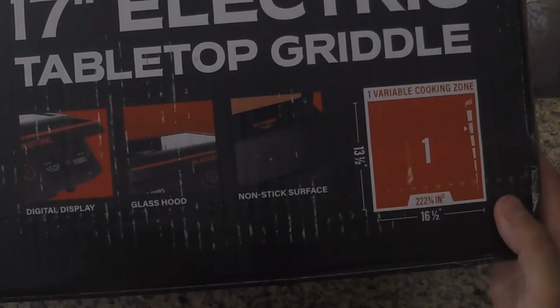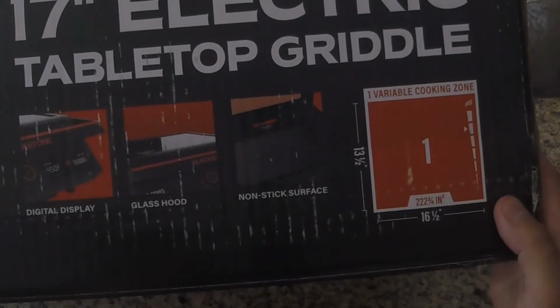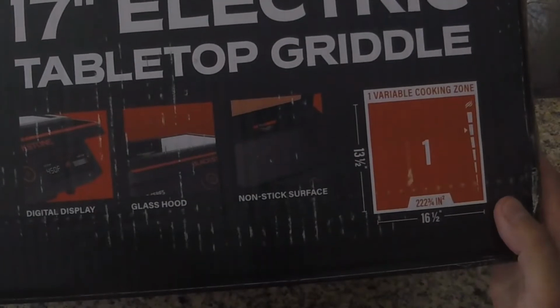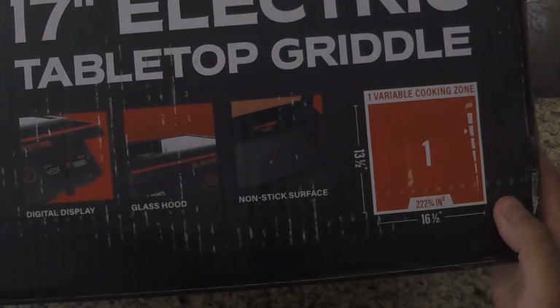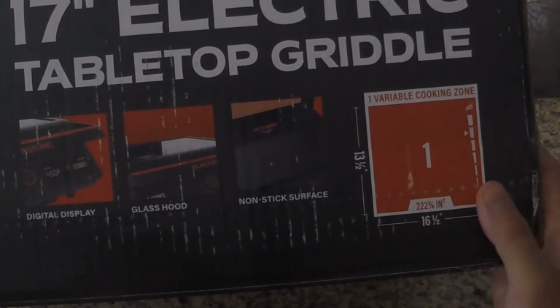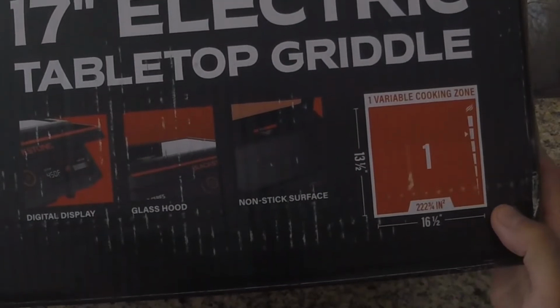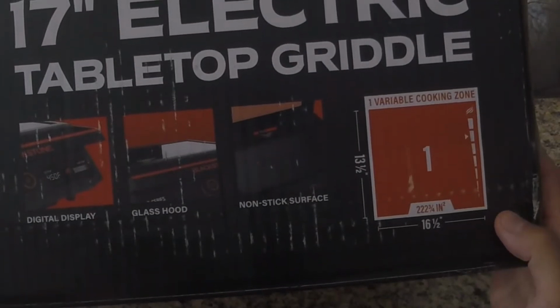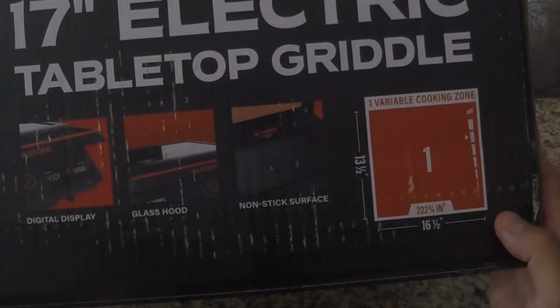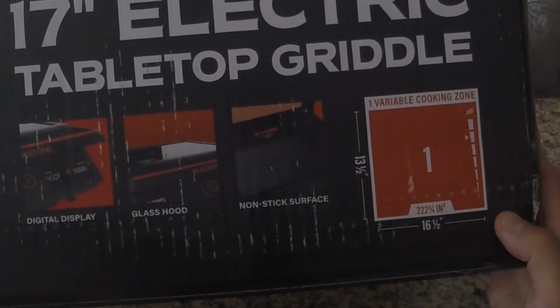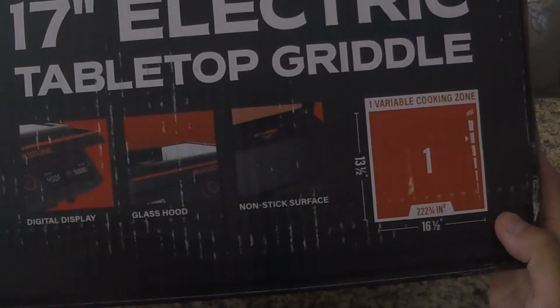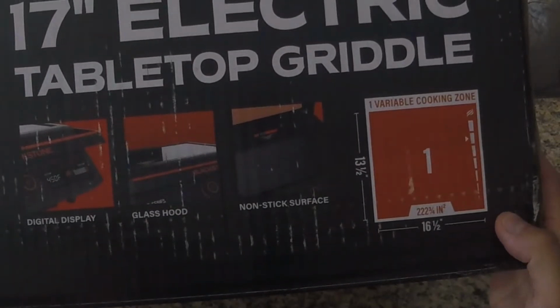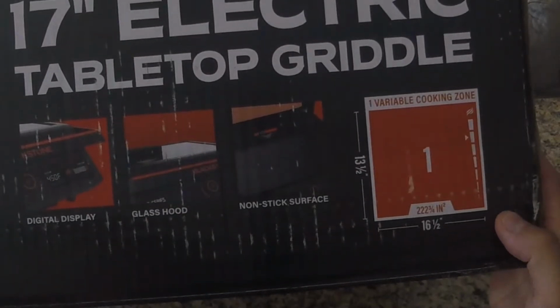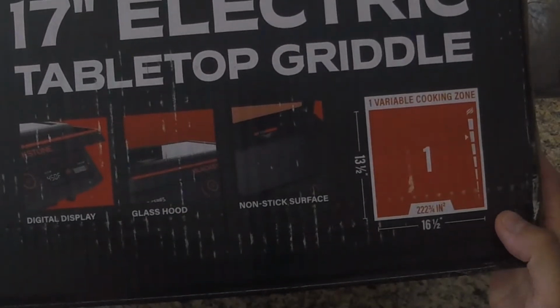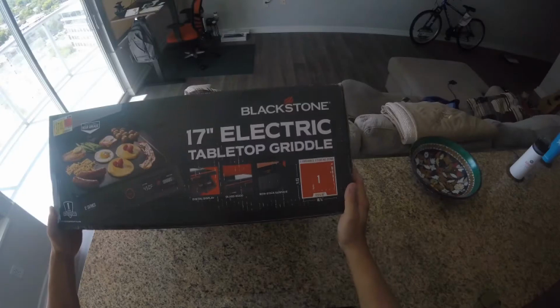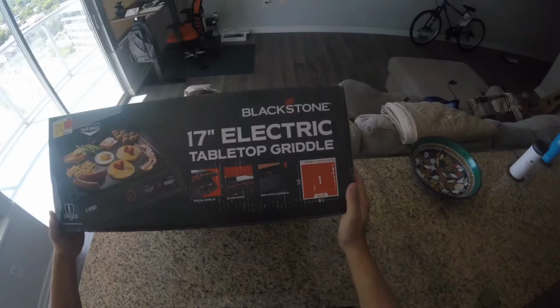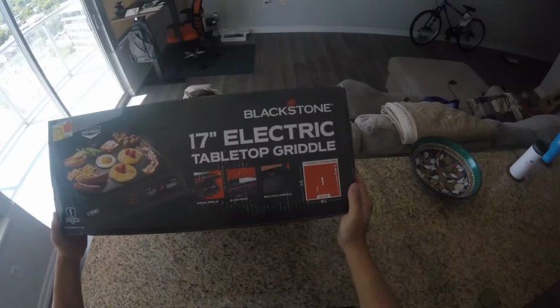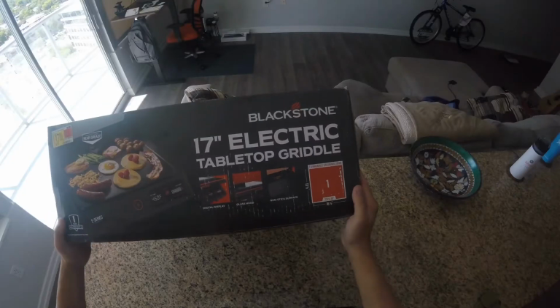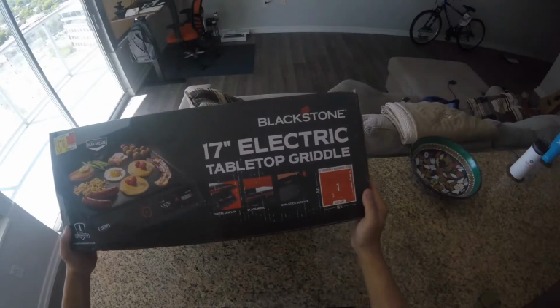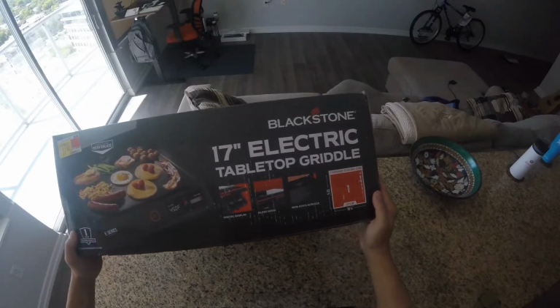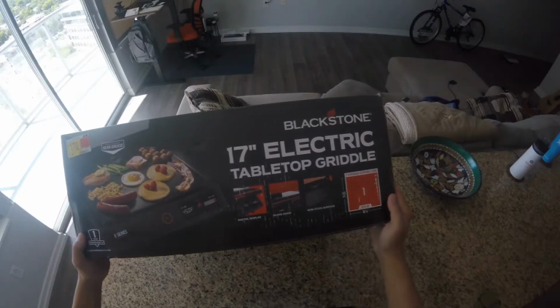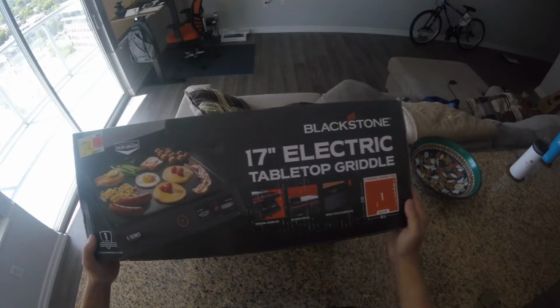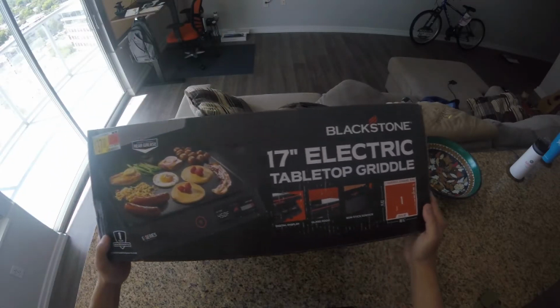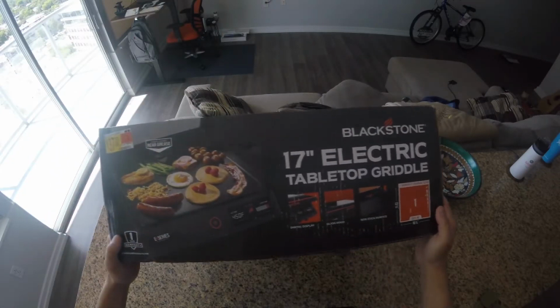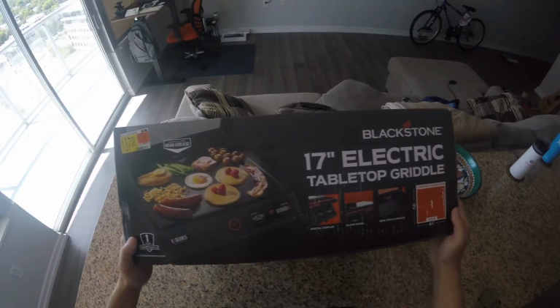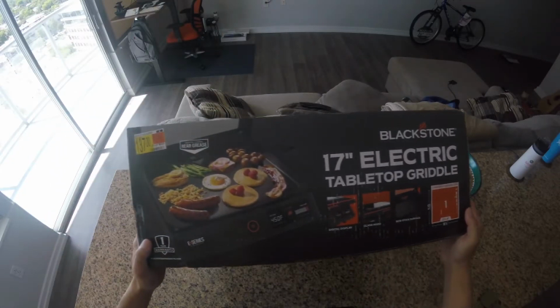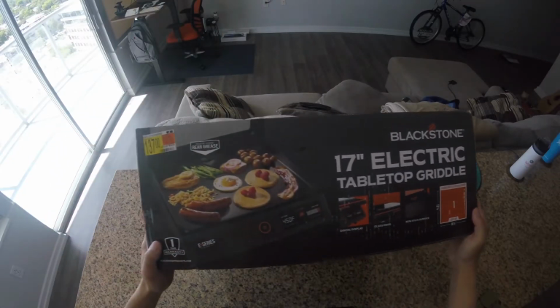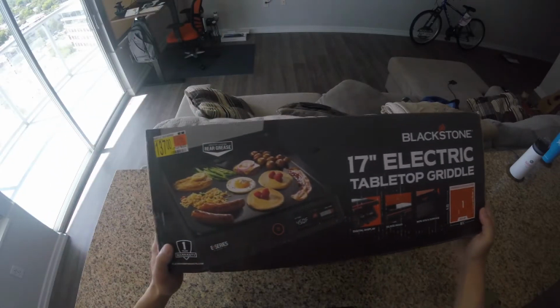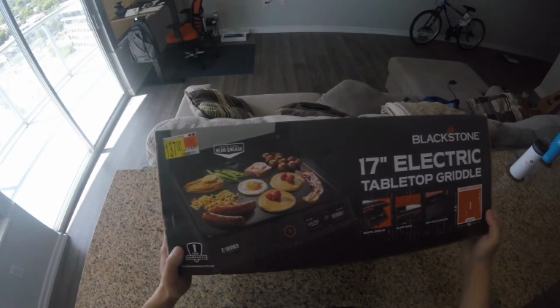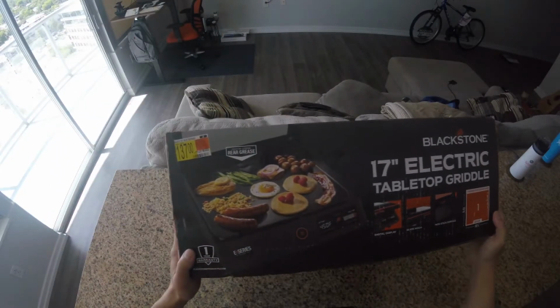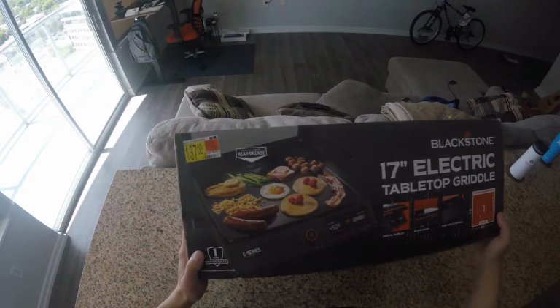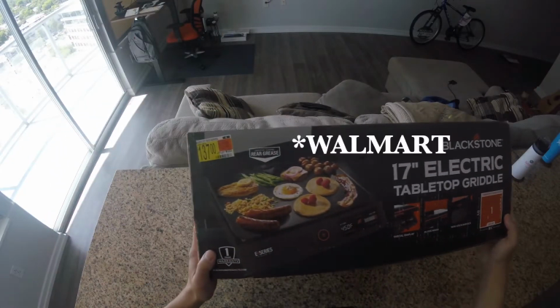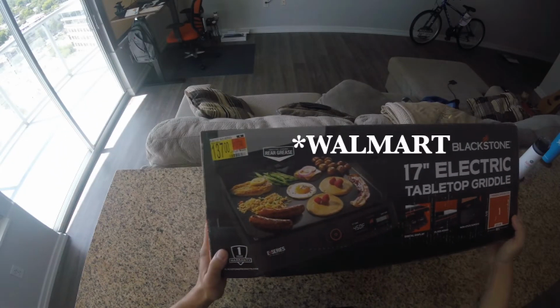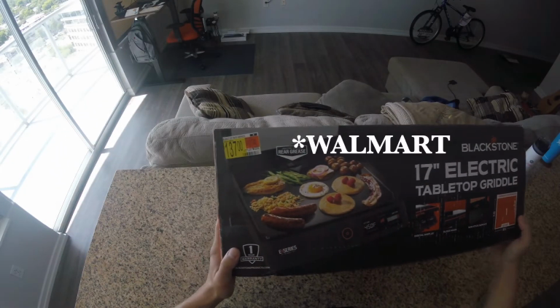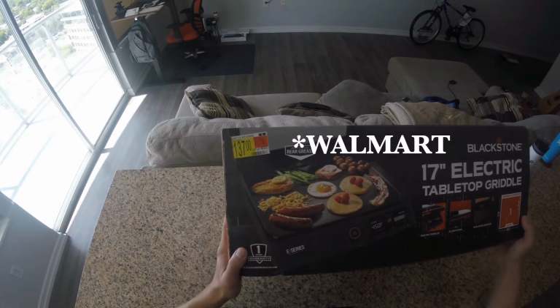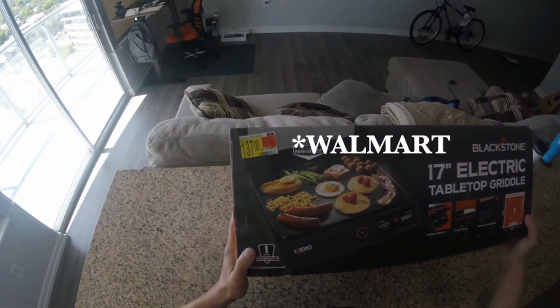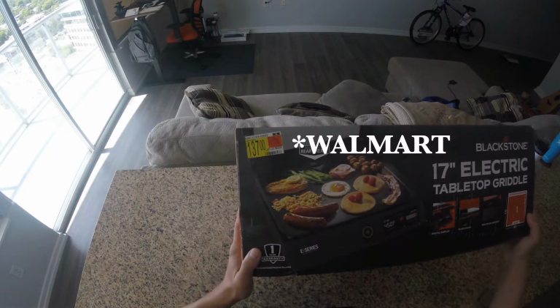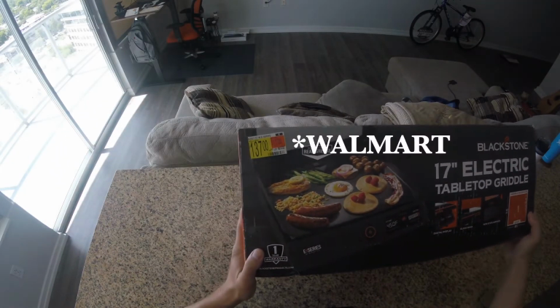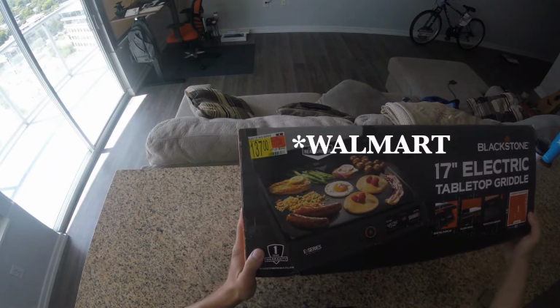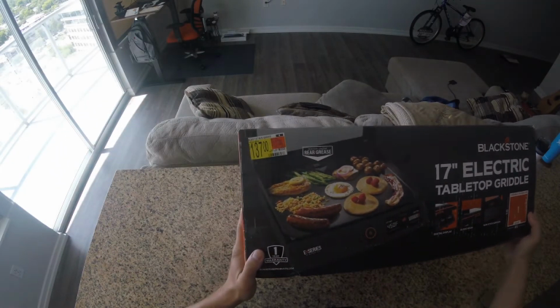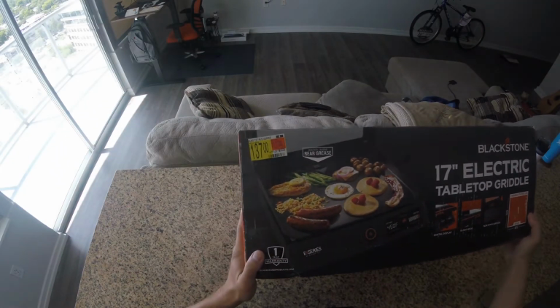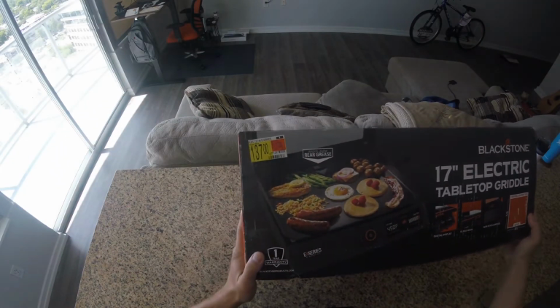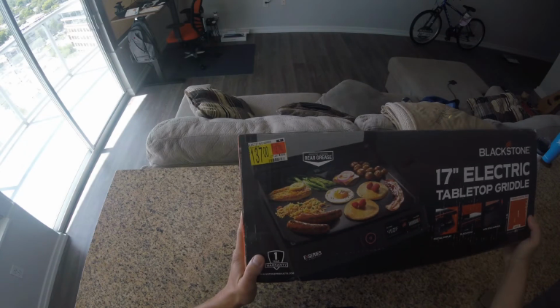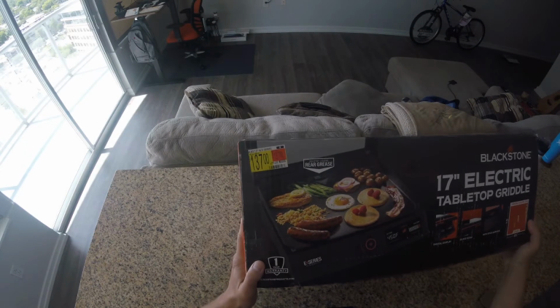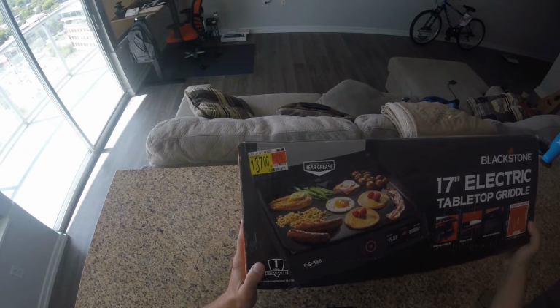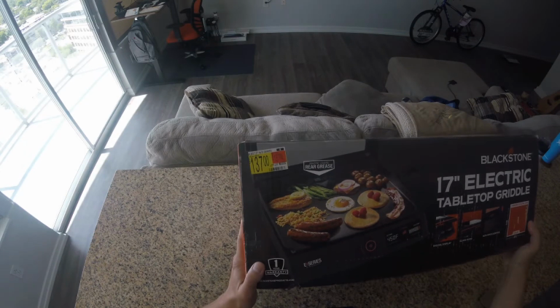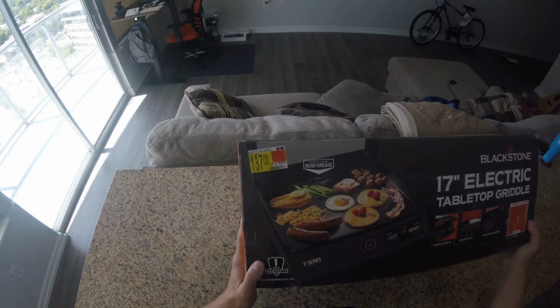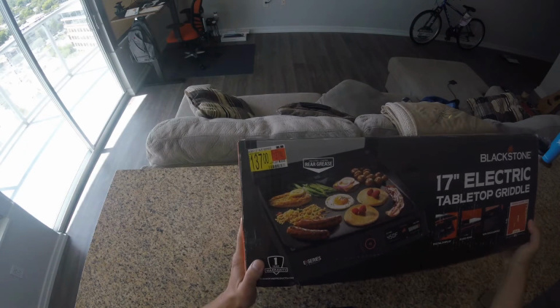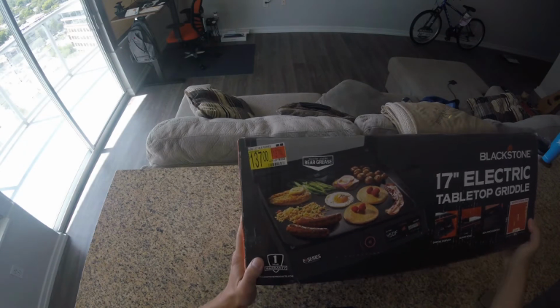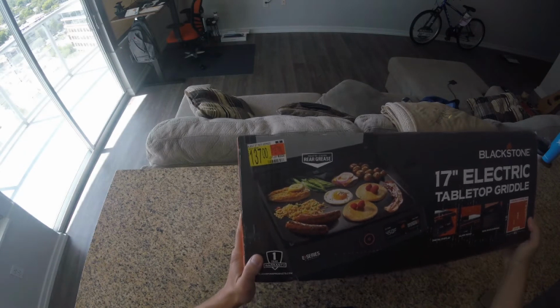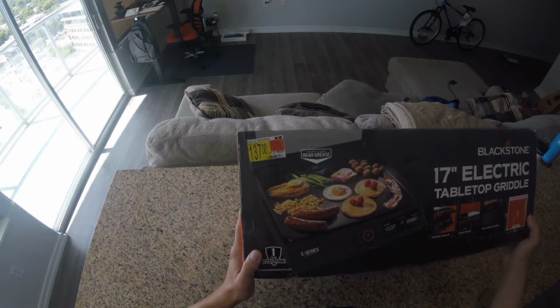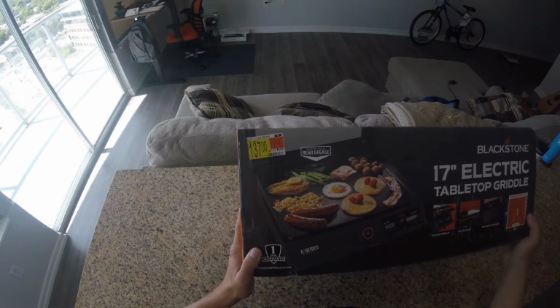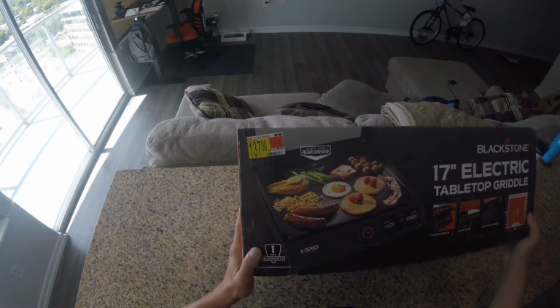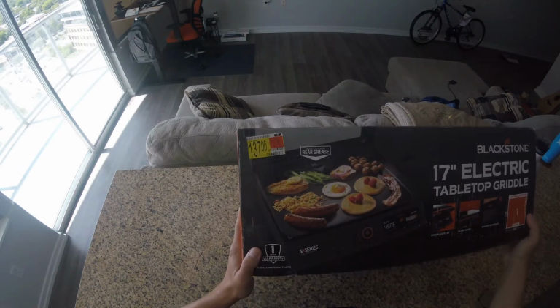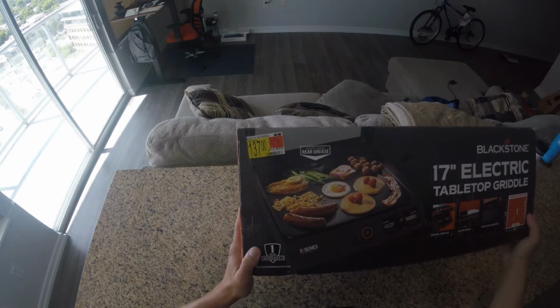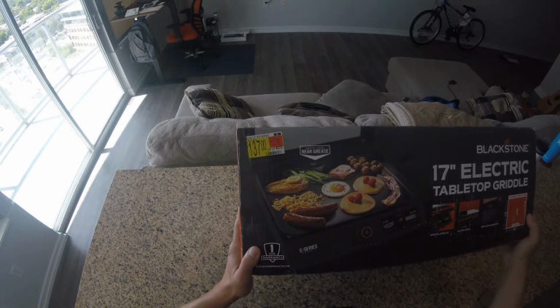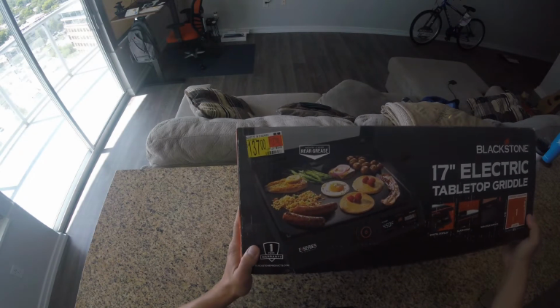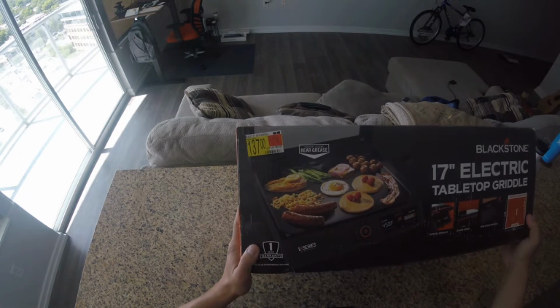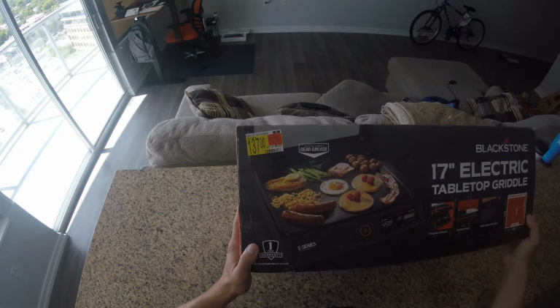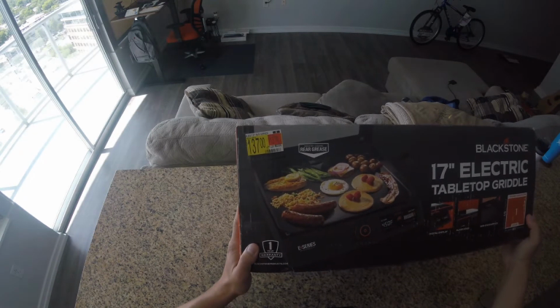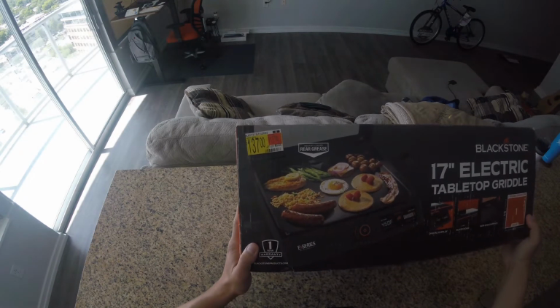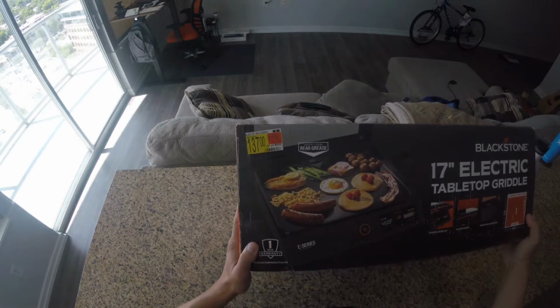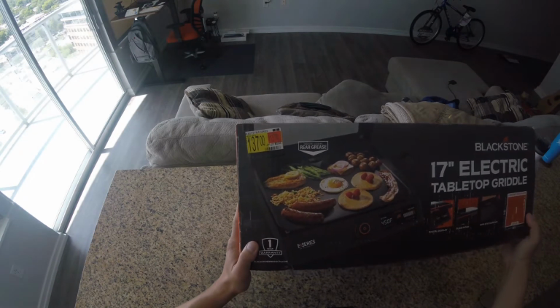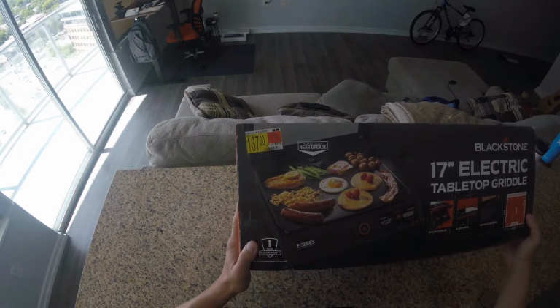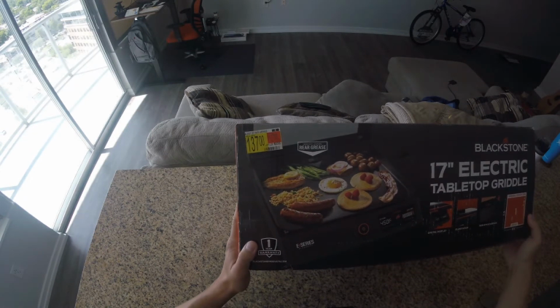So the dimensions — and you can pick this up at Walmart for $137. Not bad.